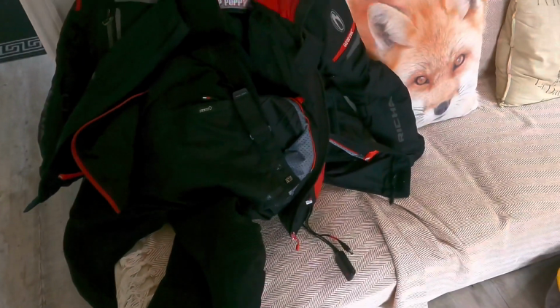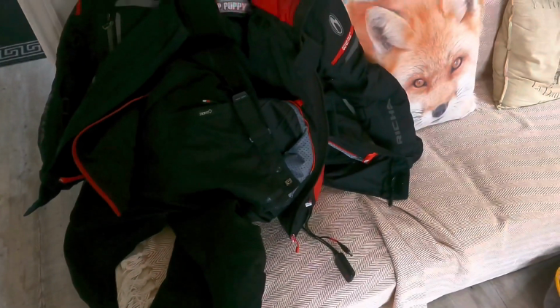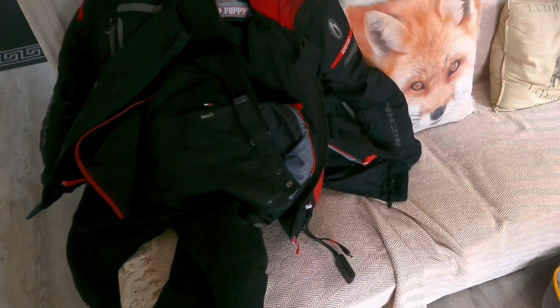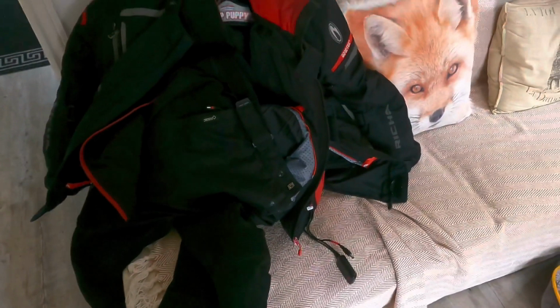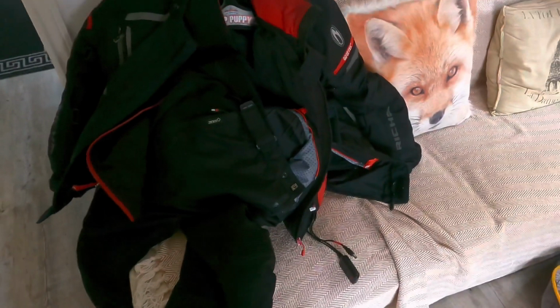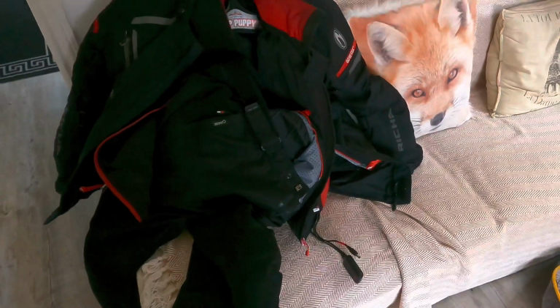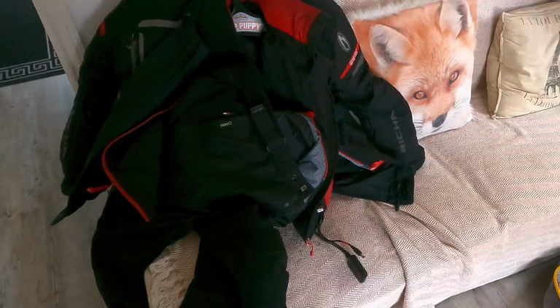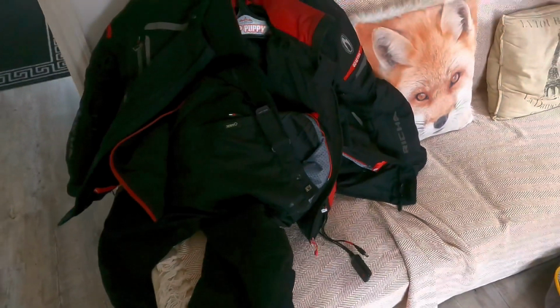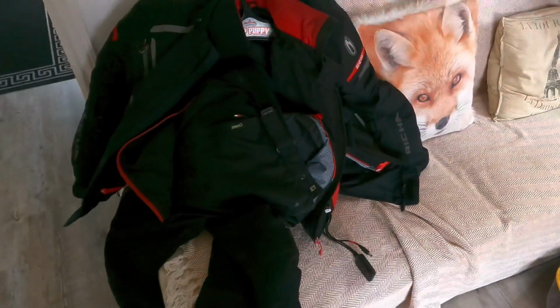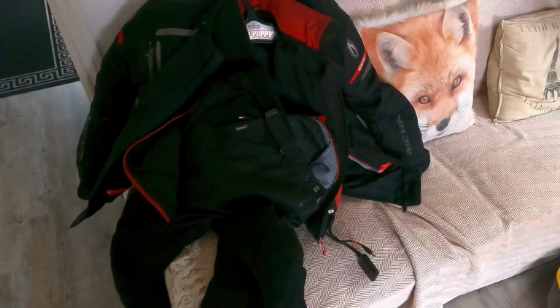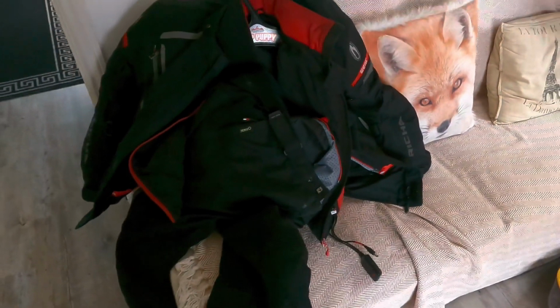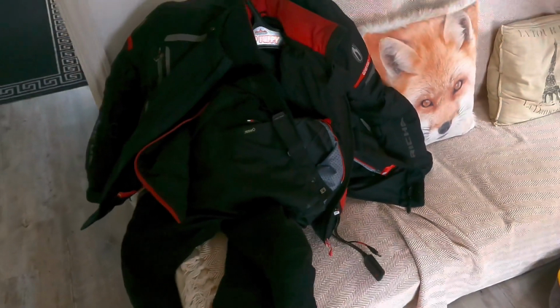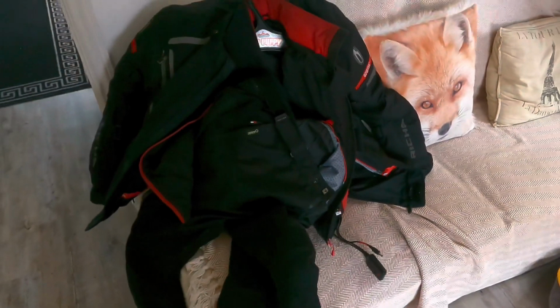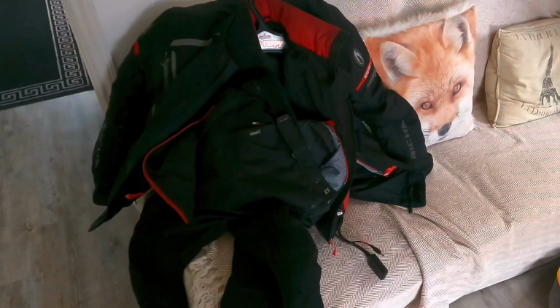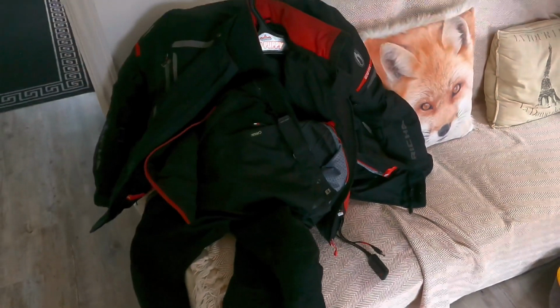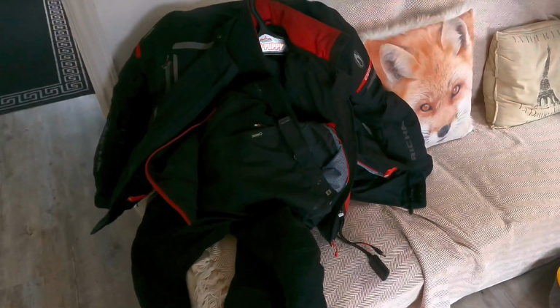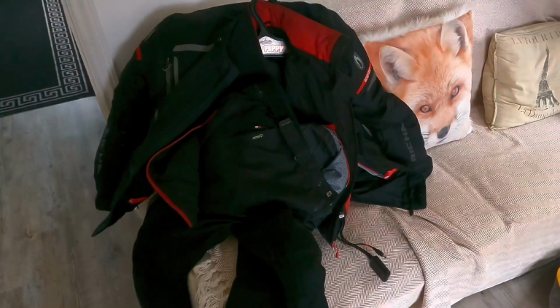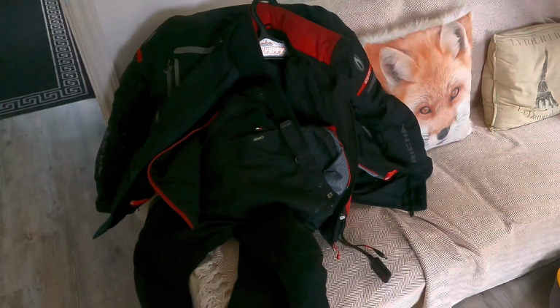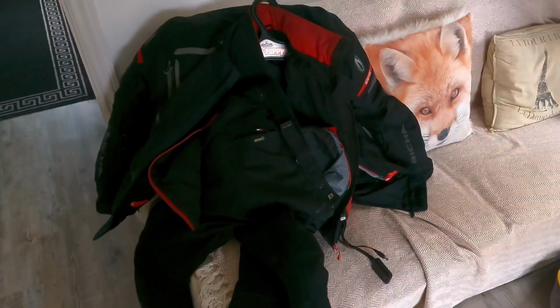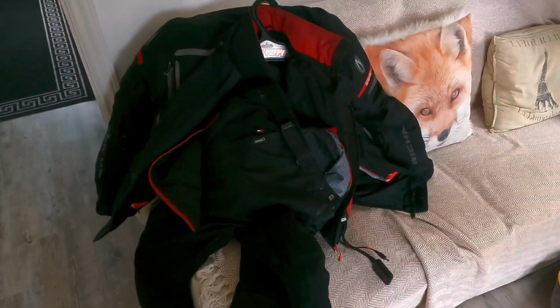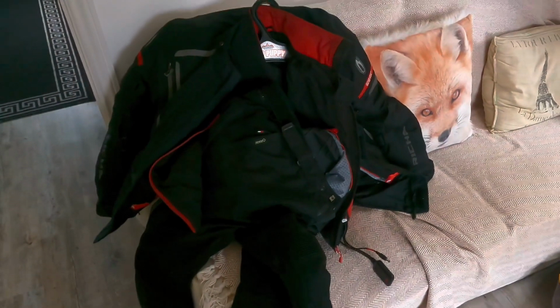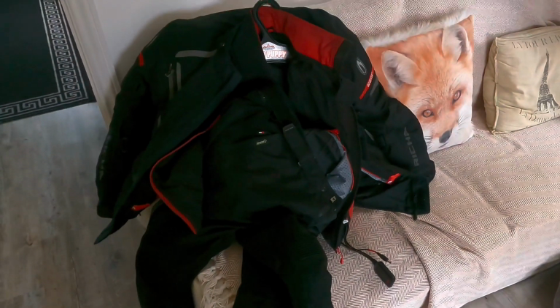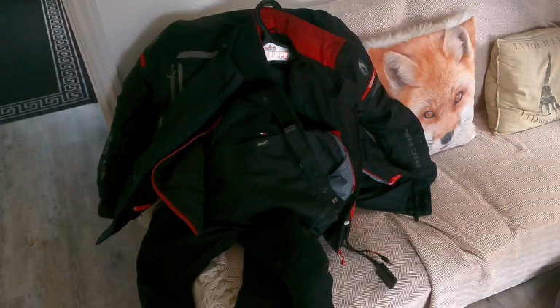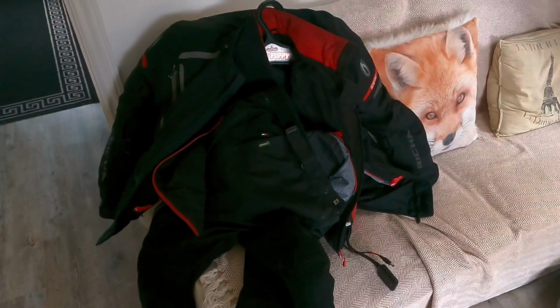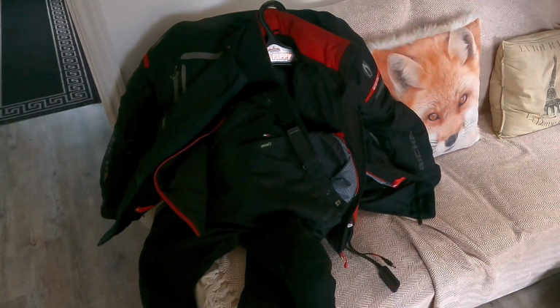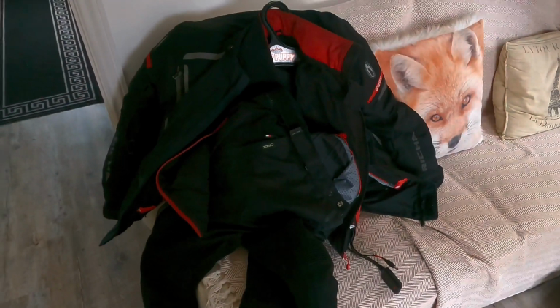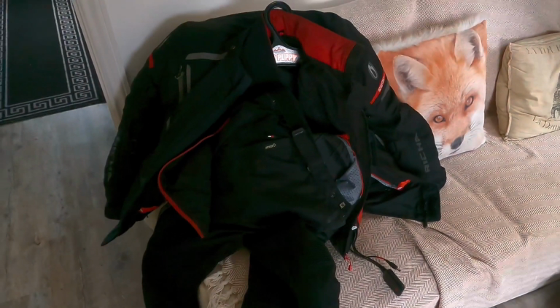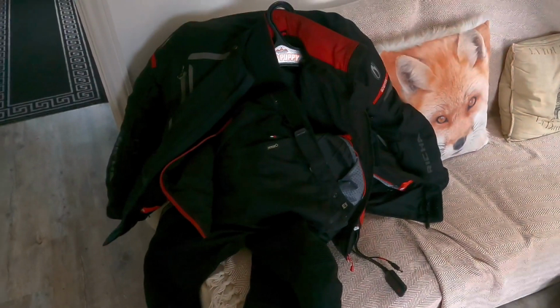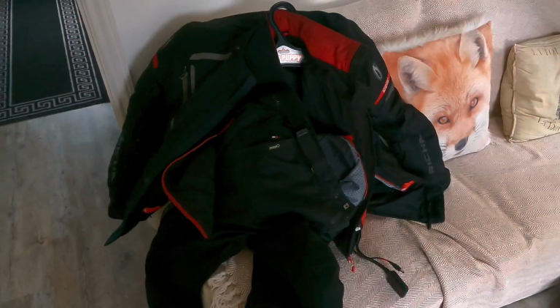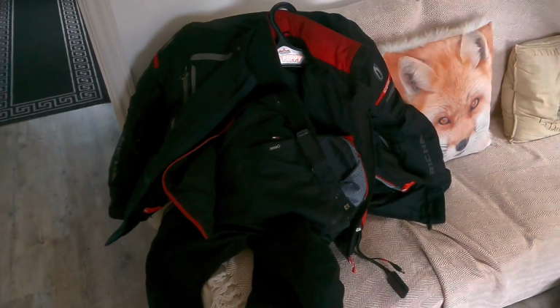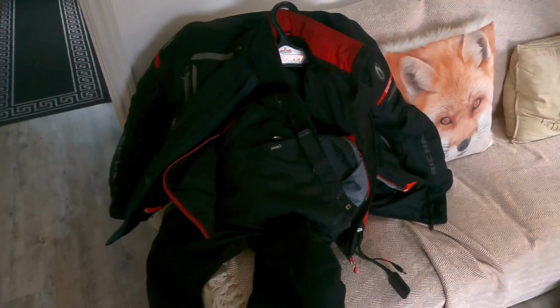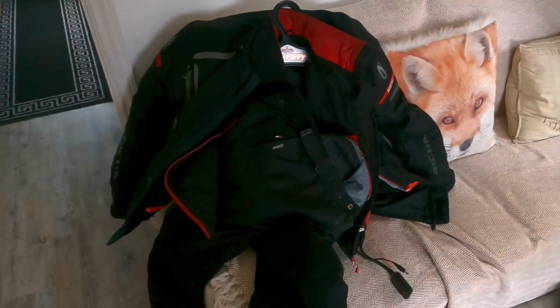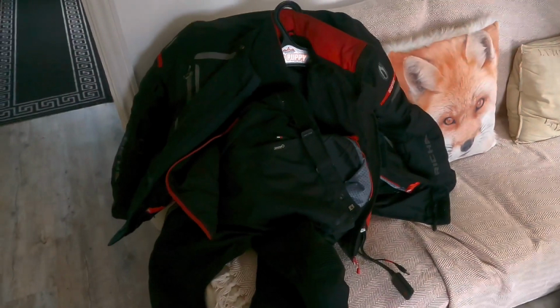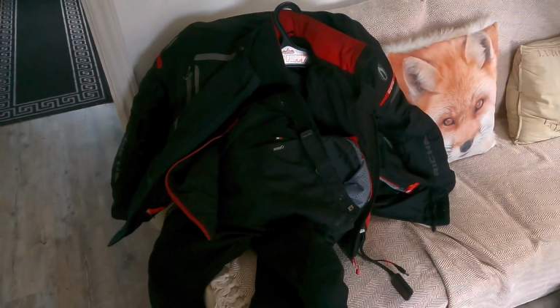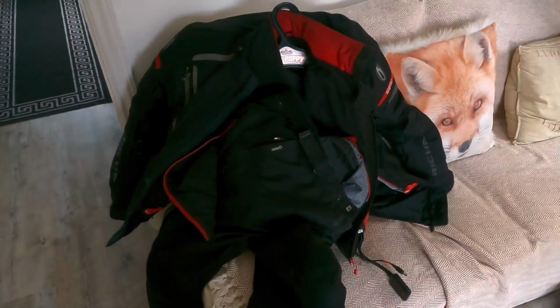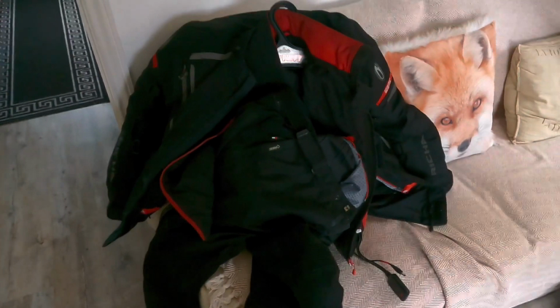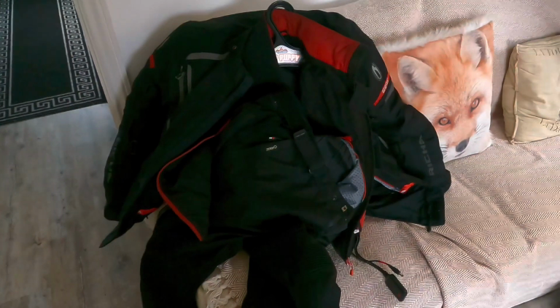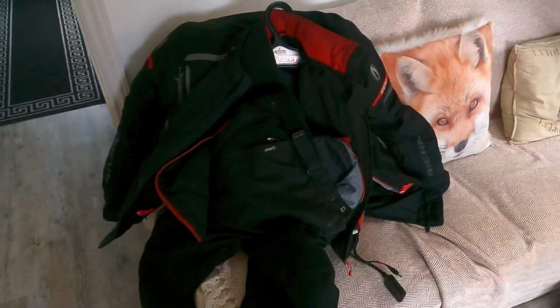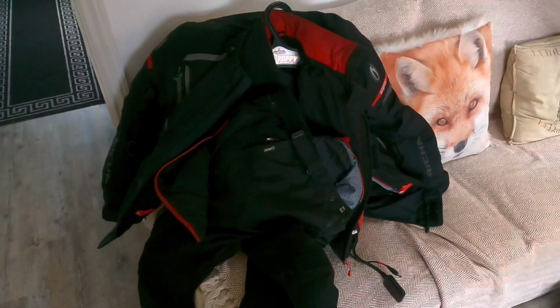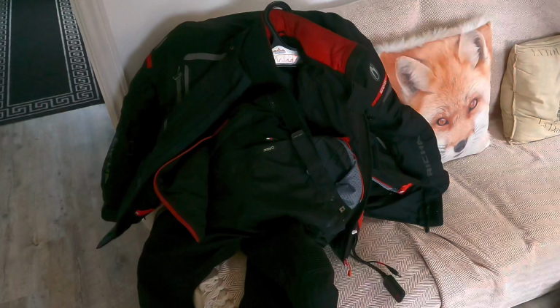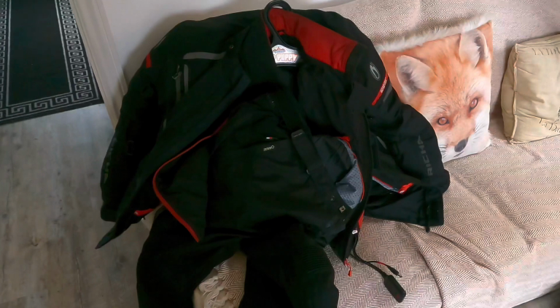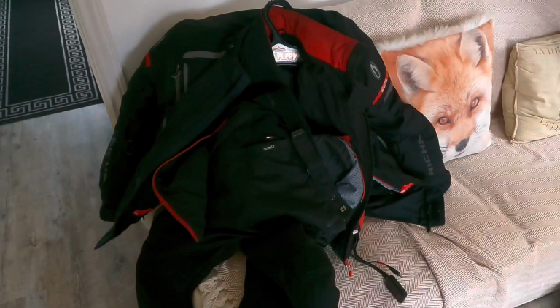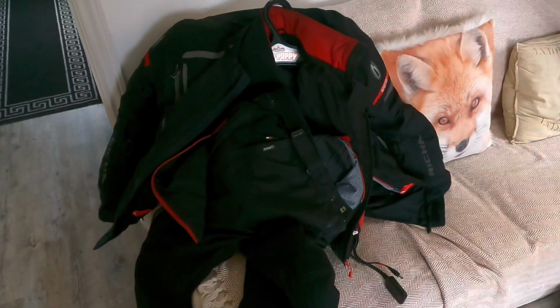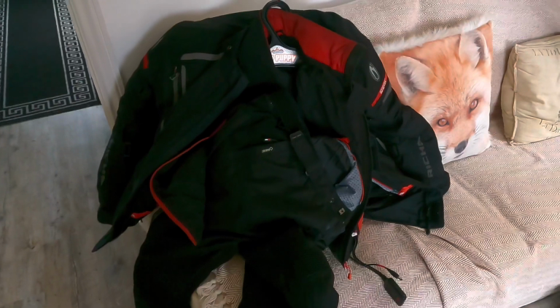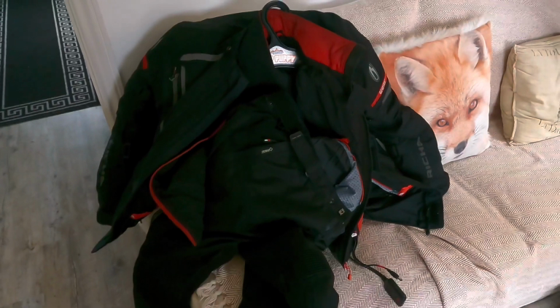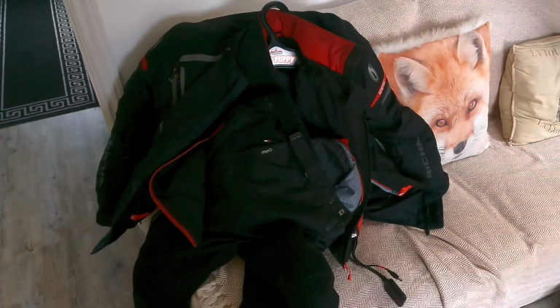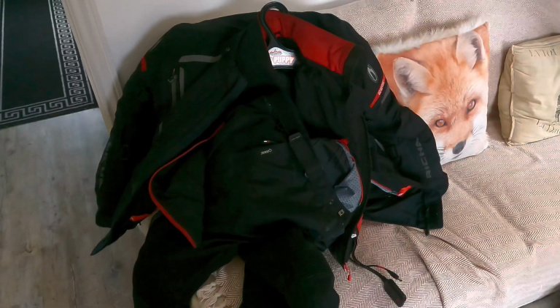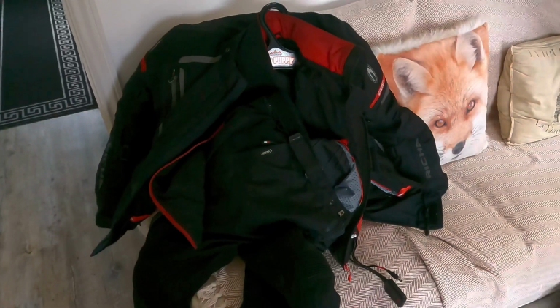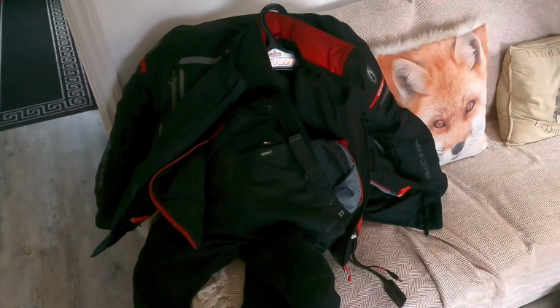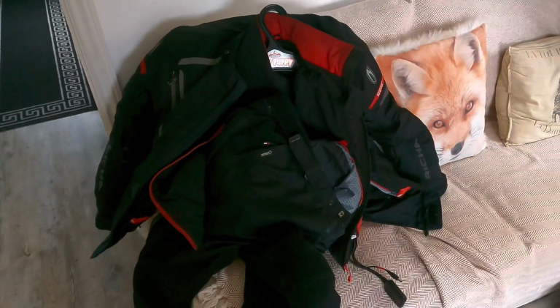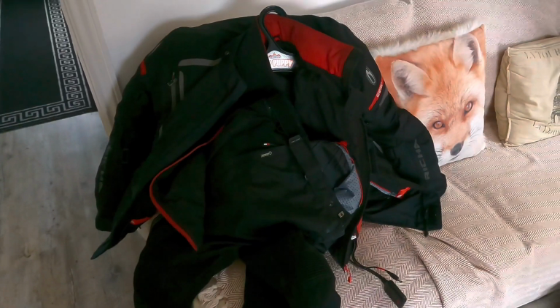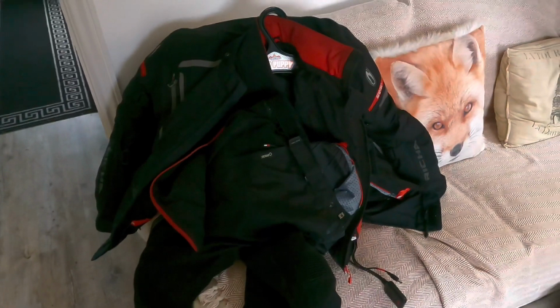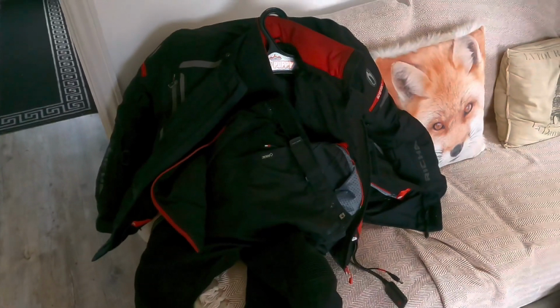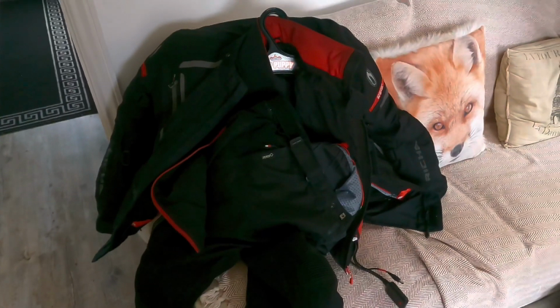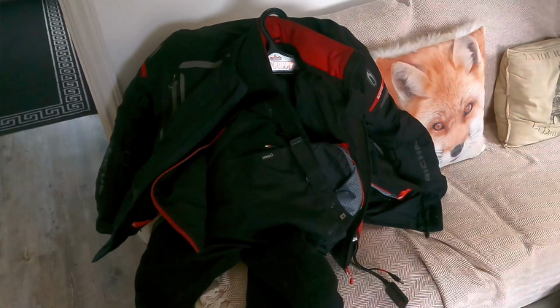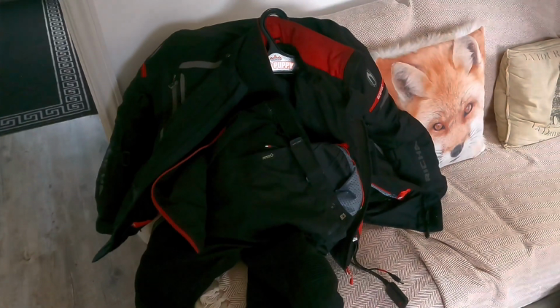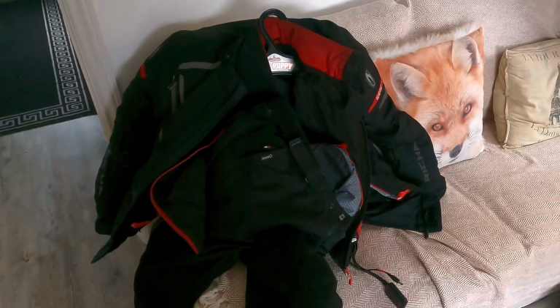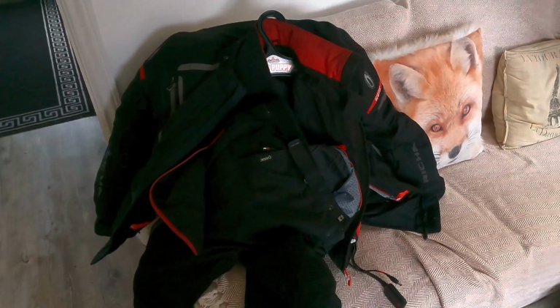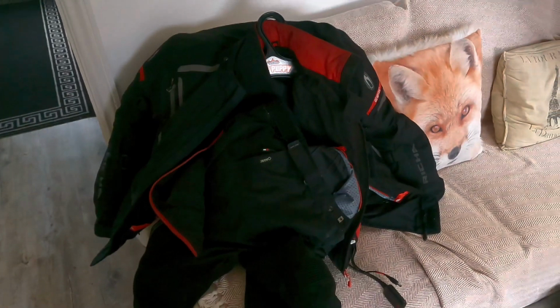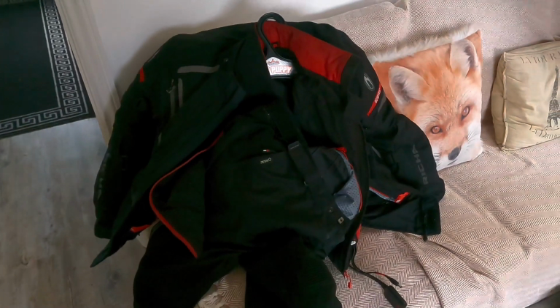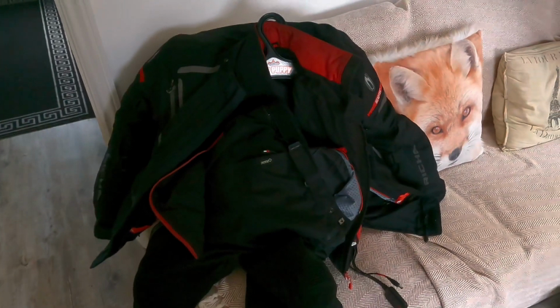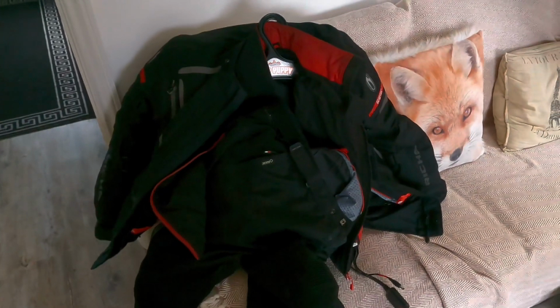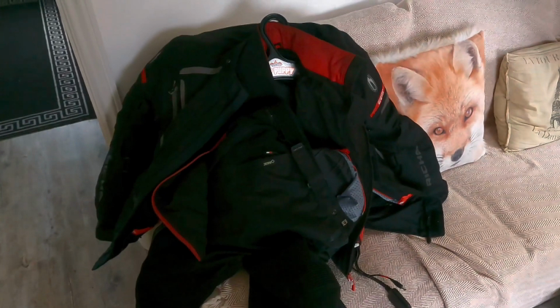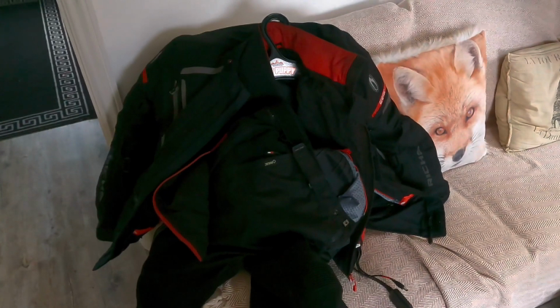Yeah, that's my kit, I just wanted to share it with you. Cheers guys, speak soon.